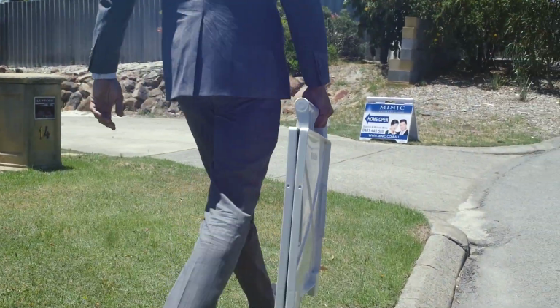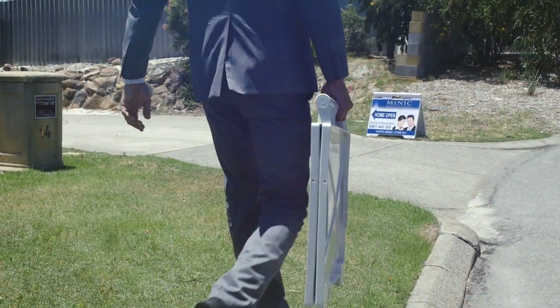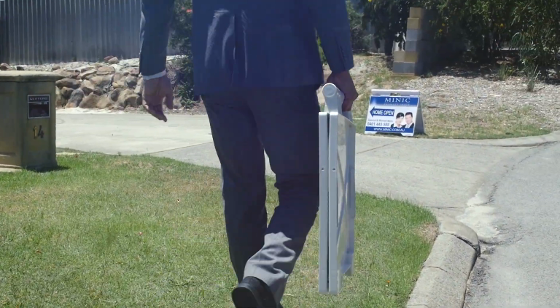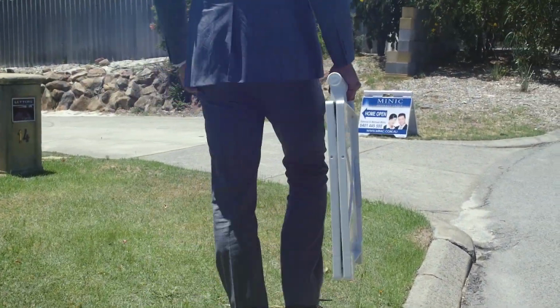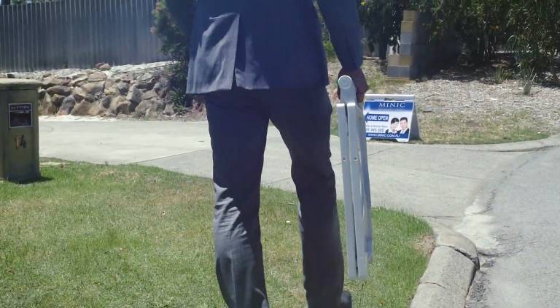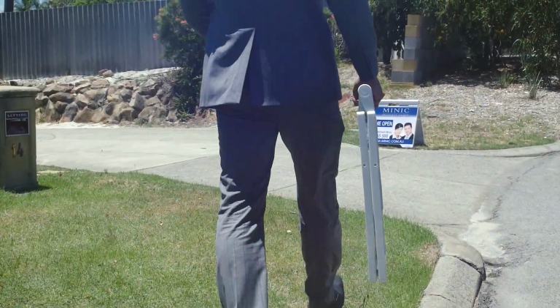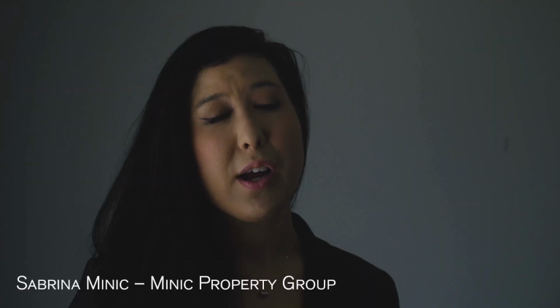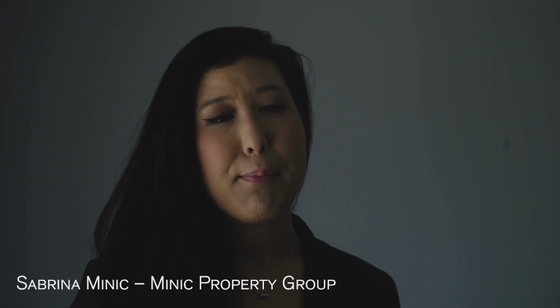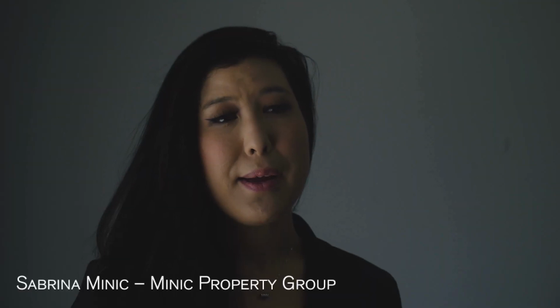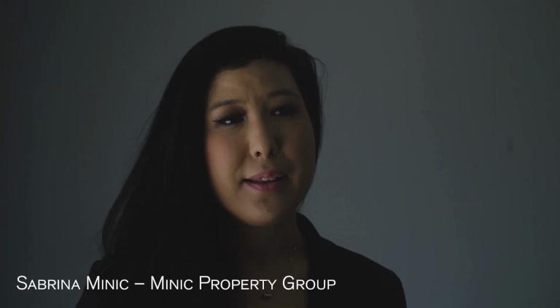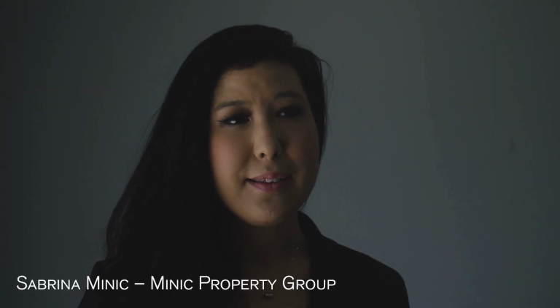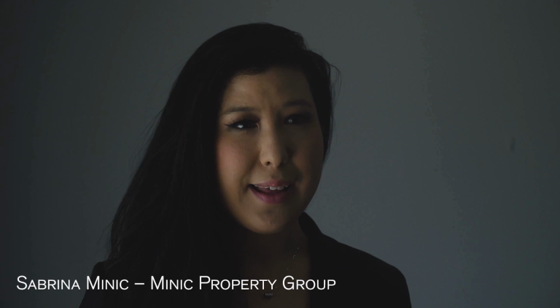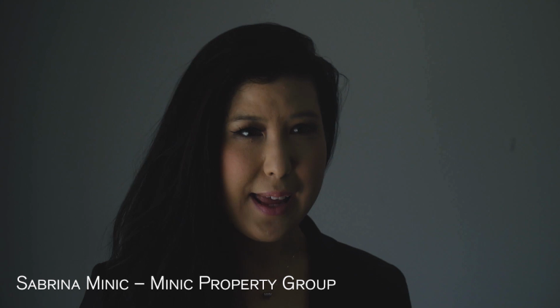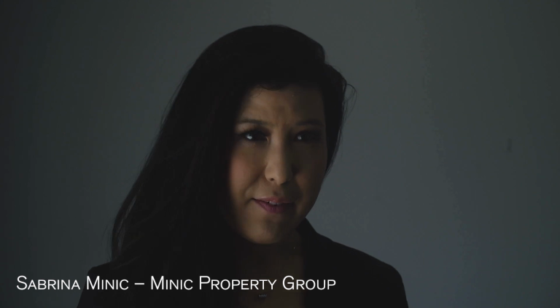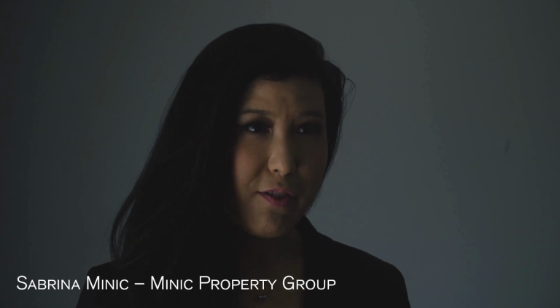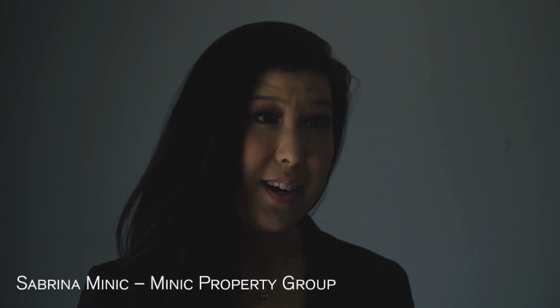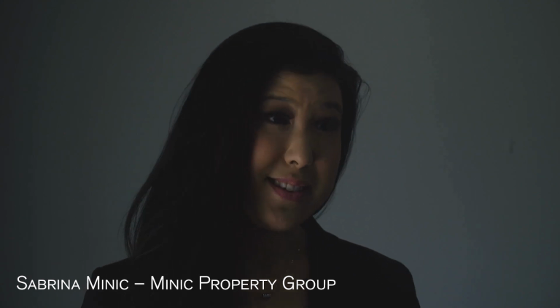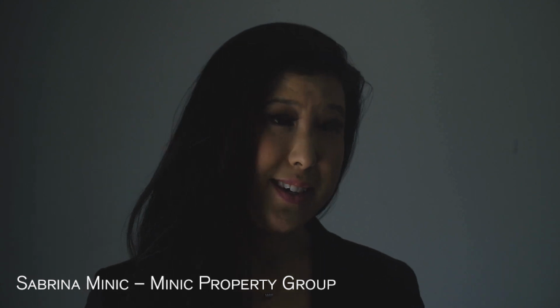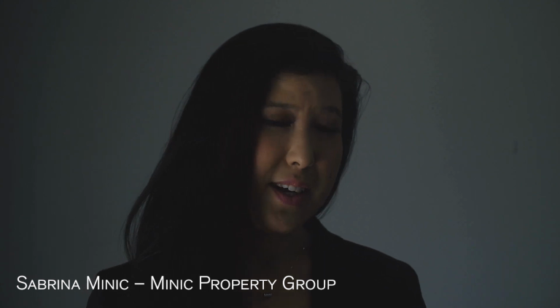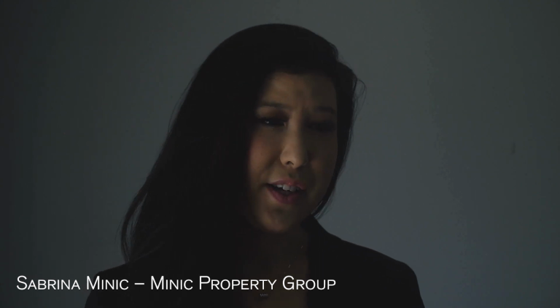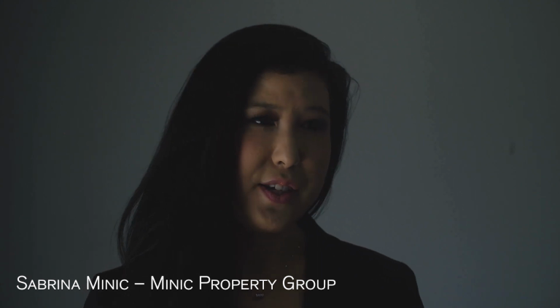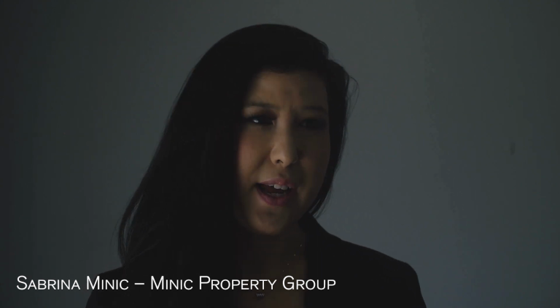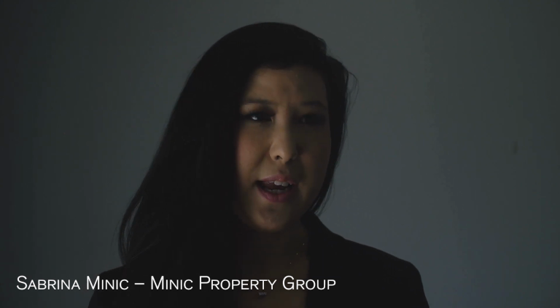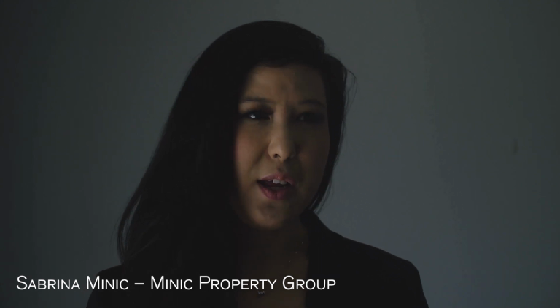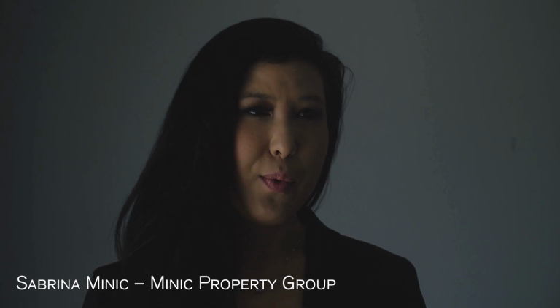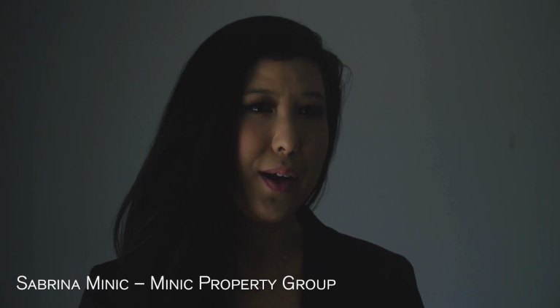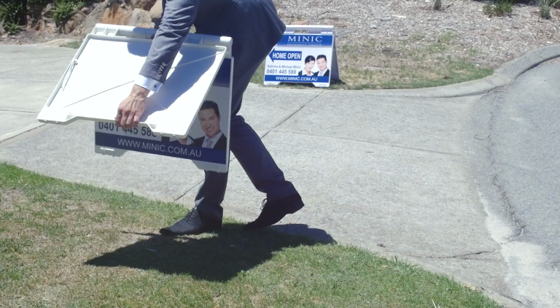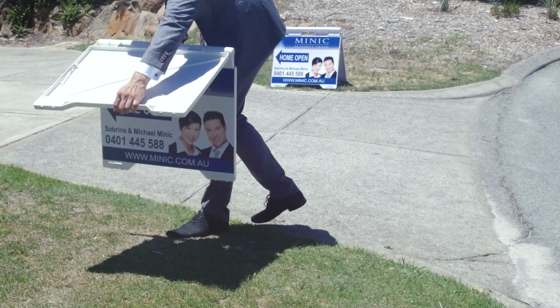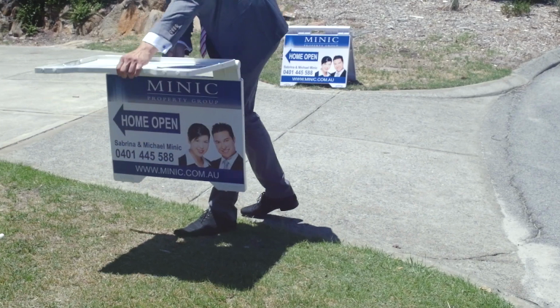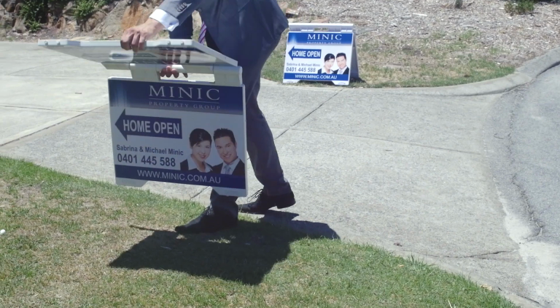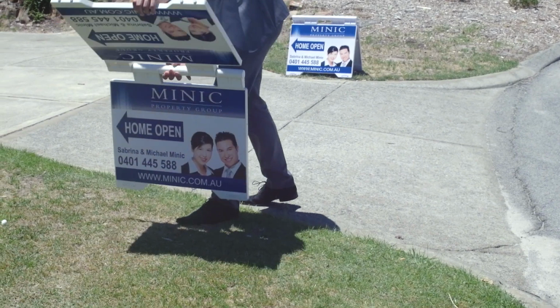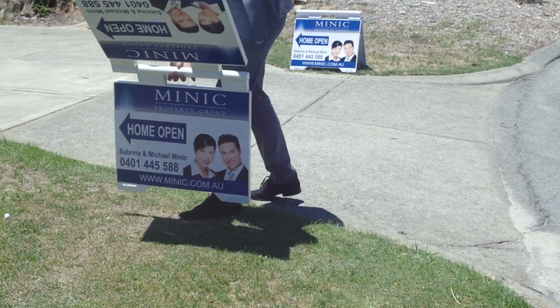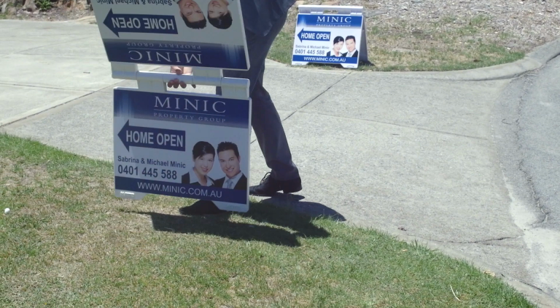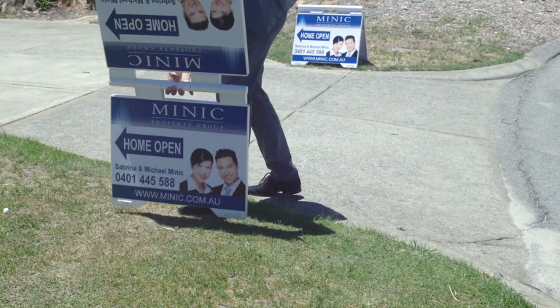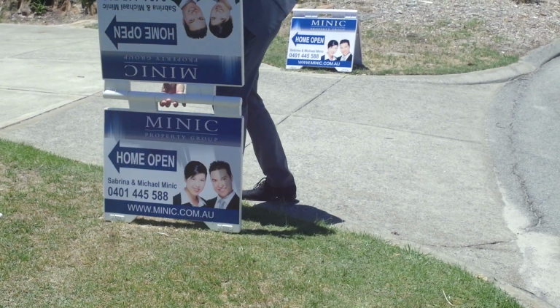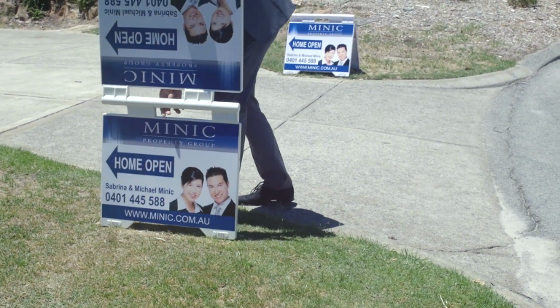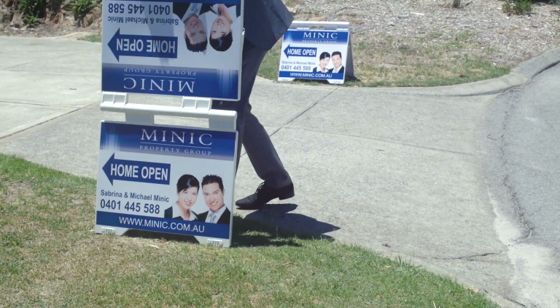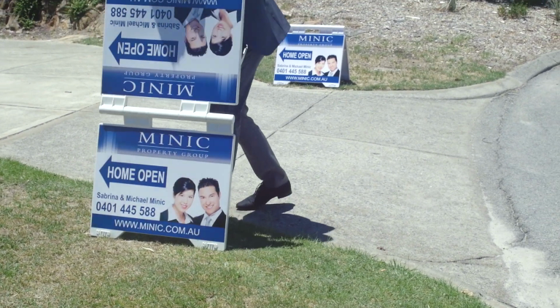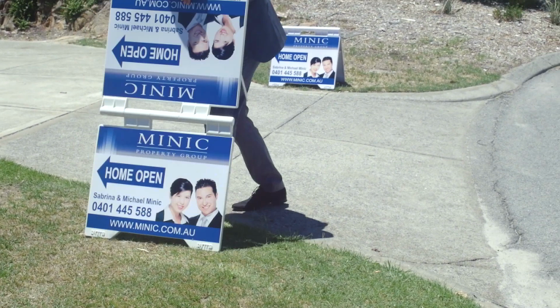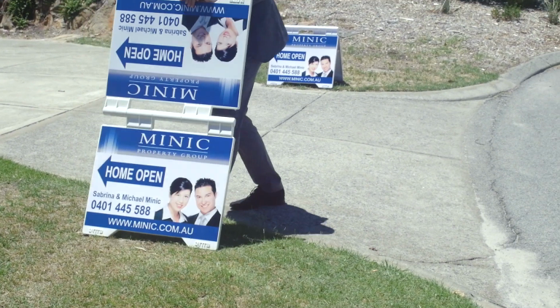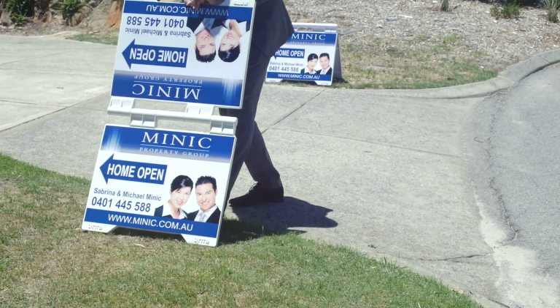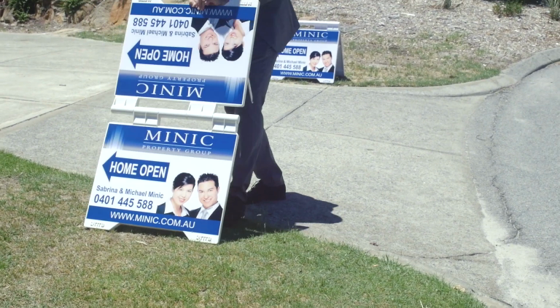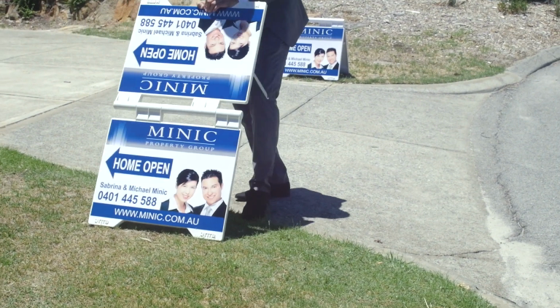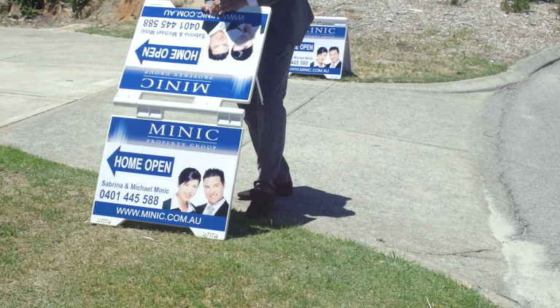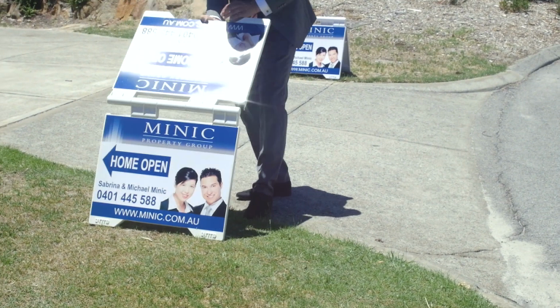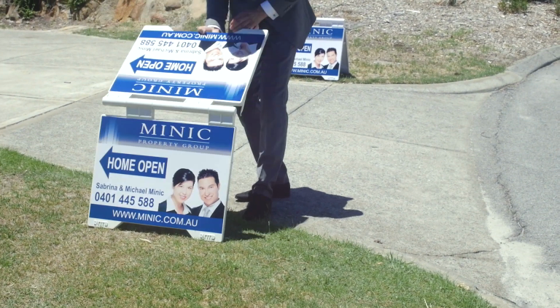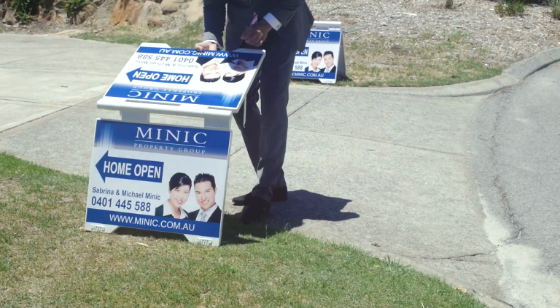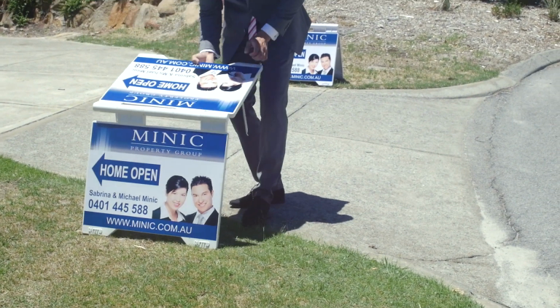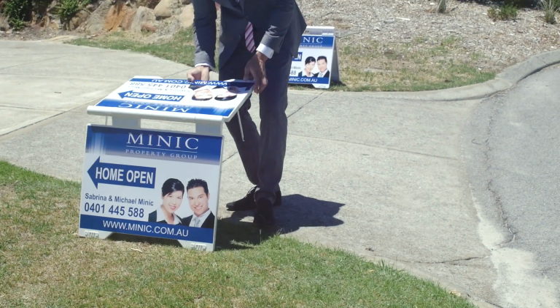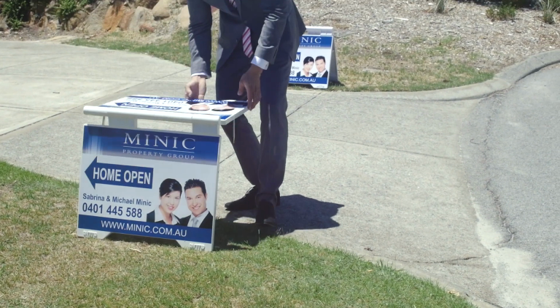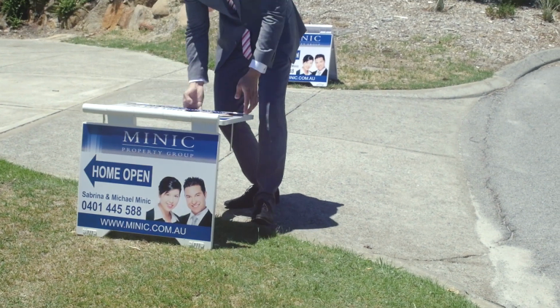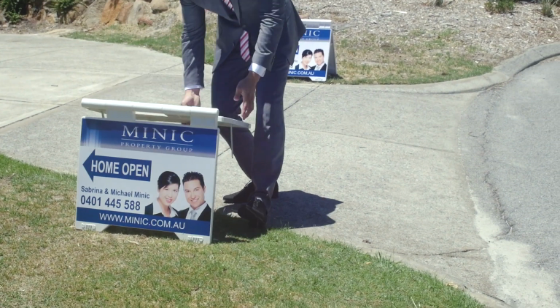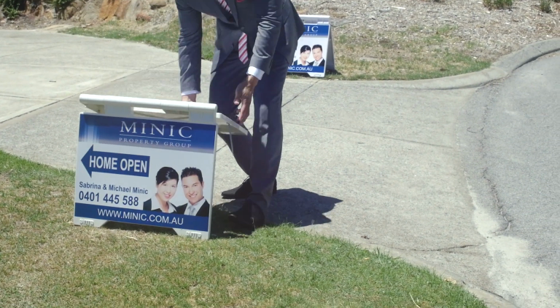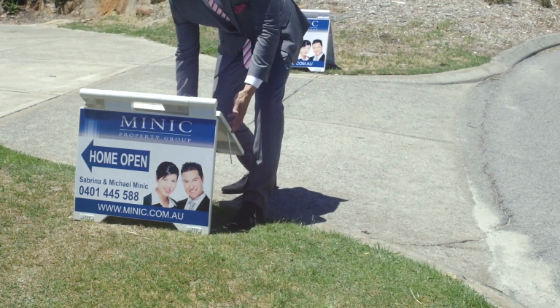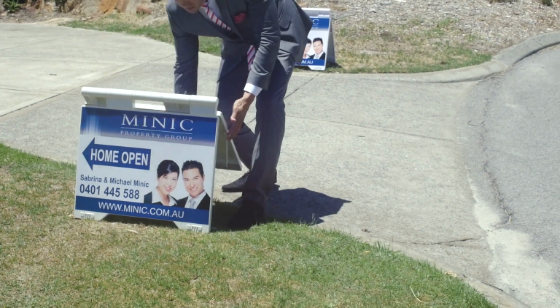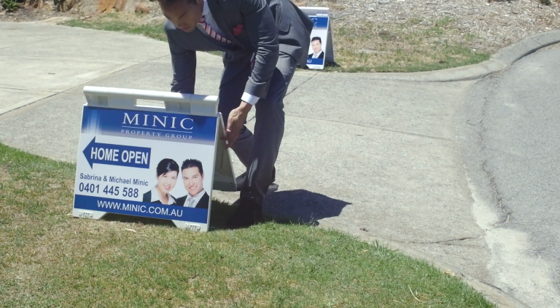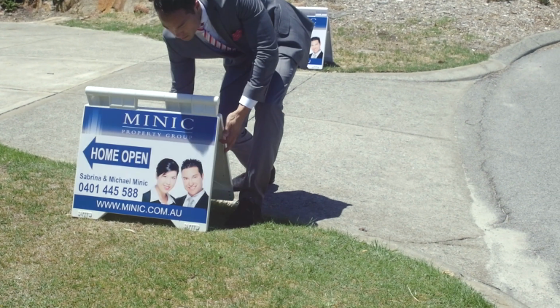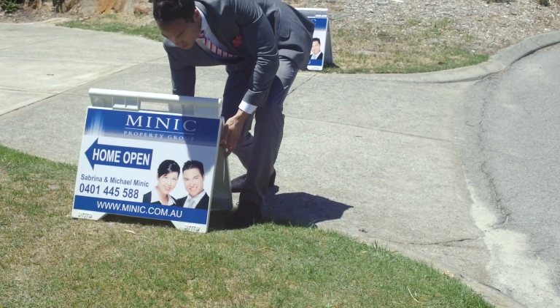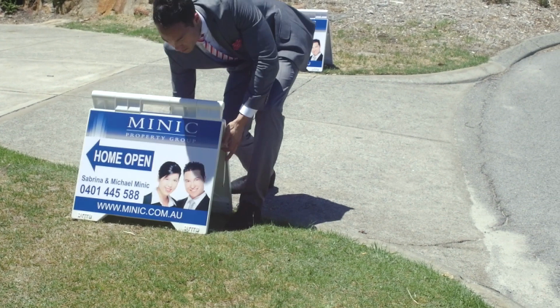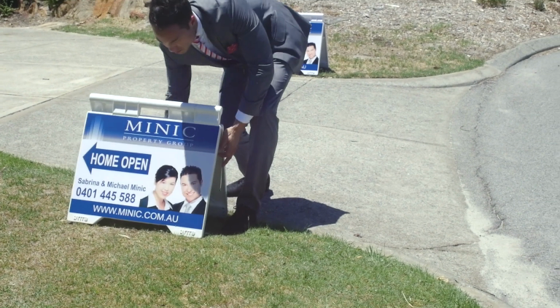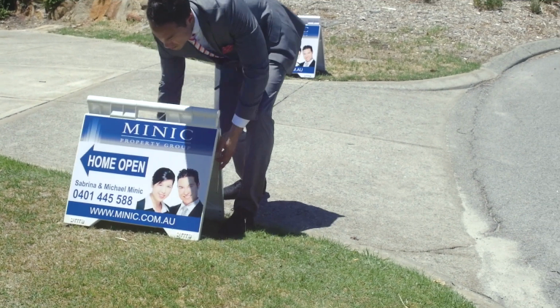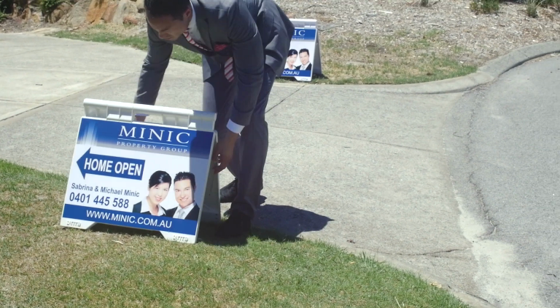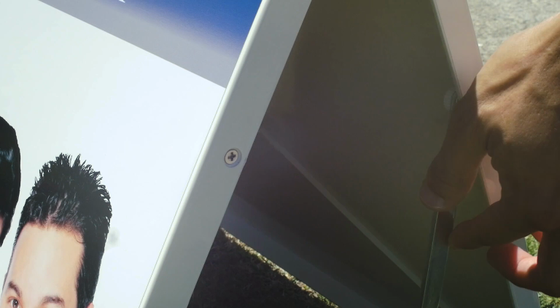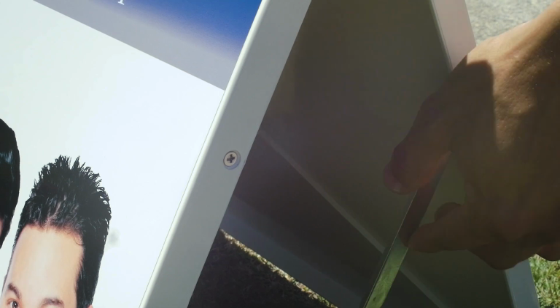We recommend the Everright sign to anyone looking for a good quality heavy duty sign. I love my Everright signs.